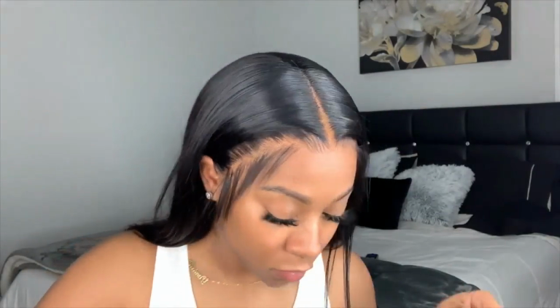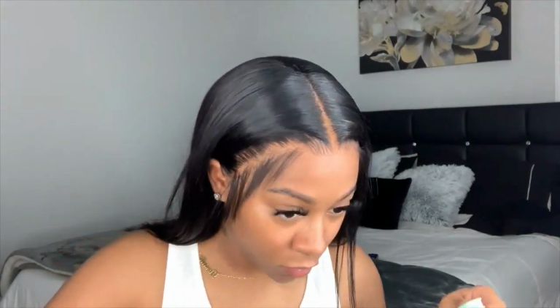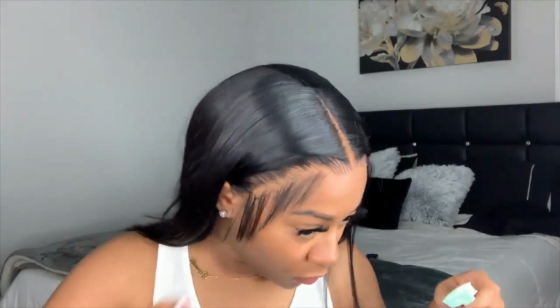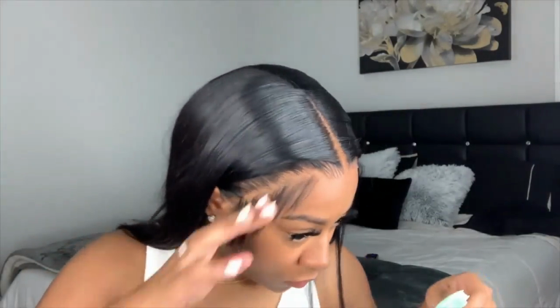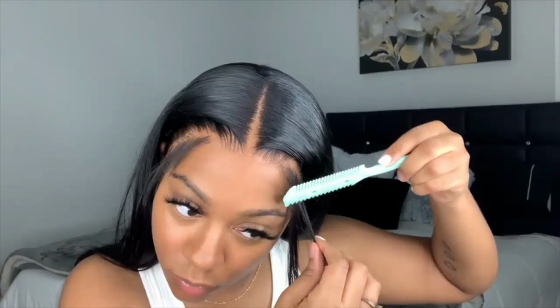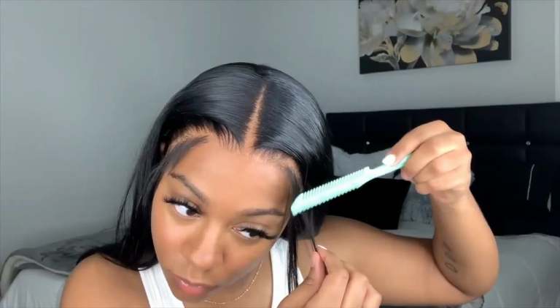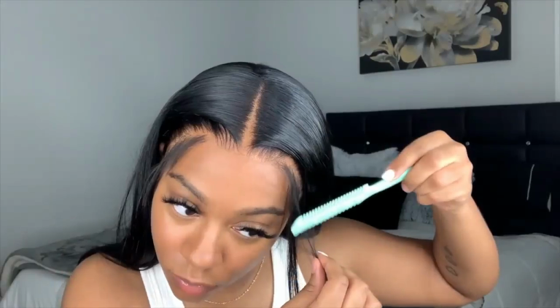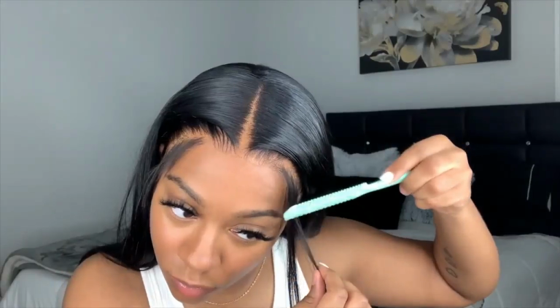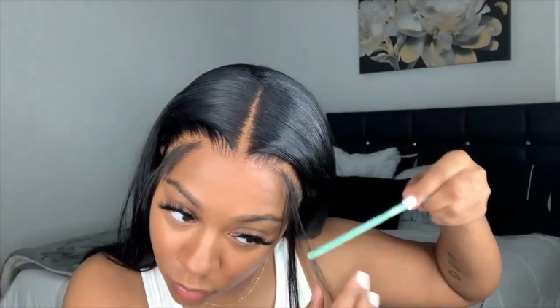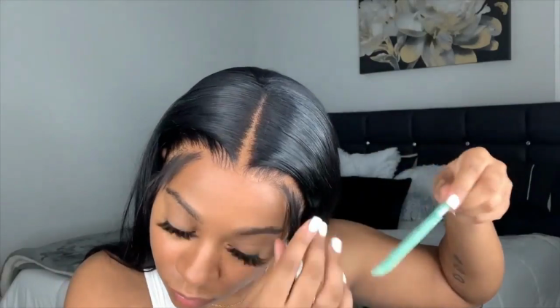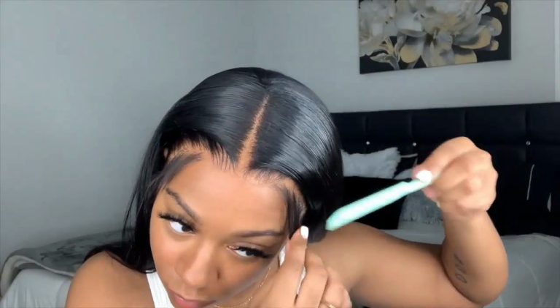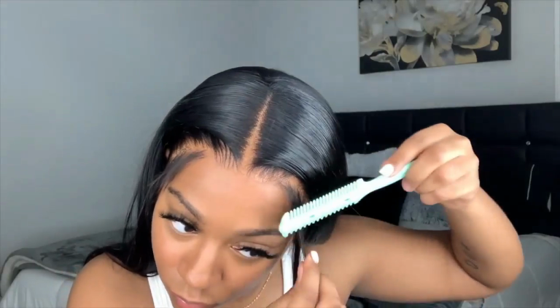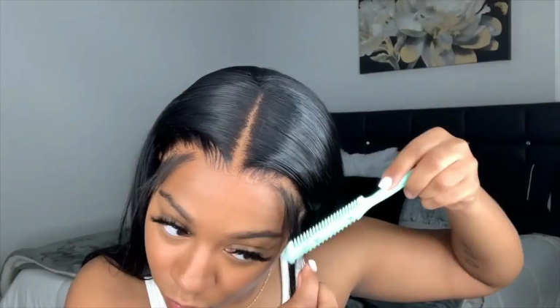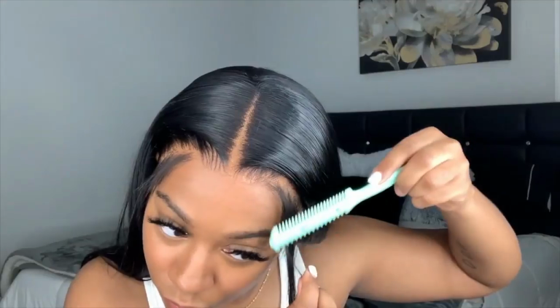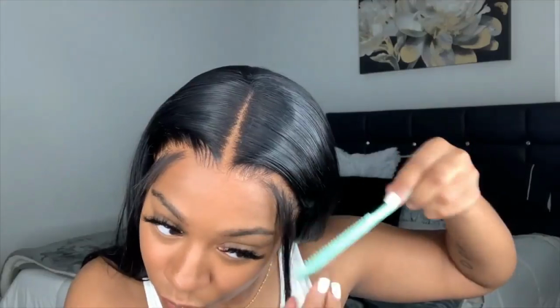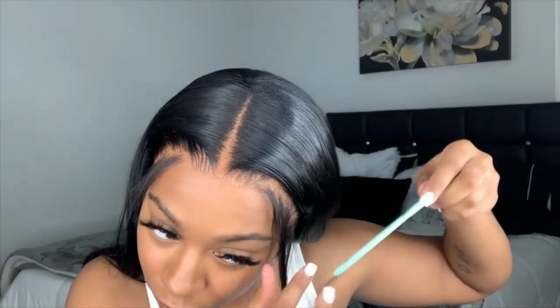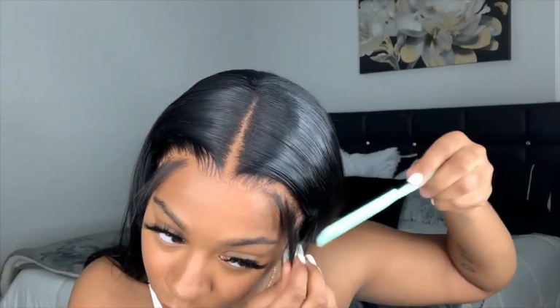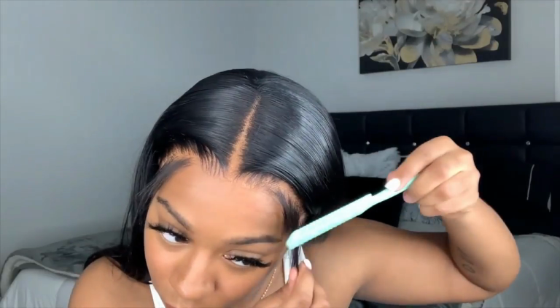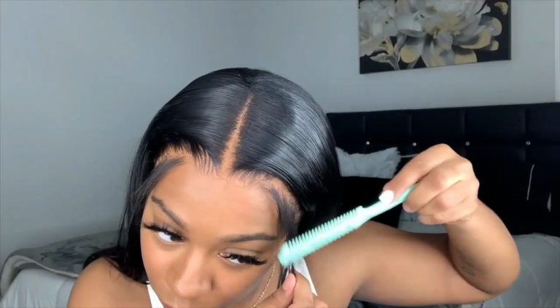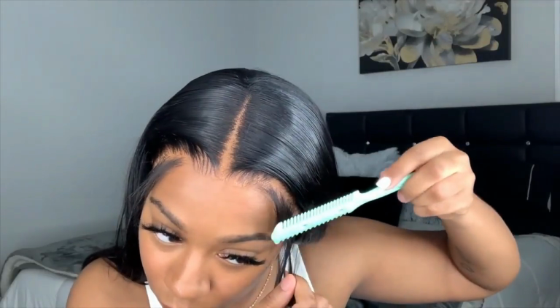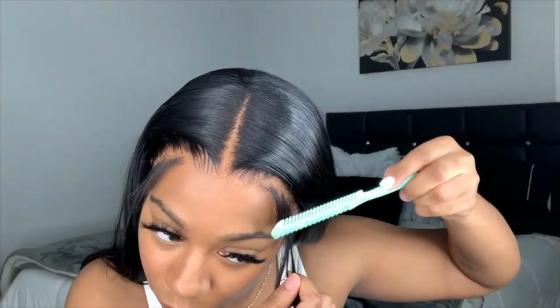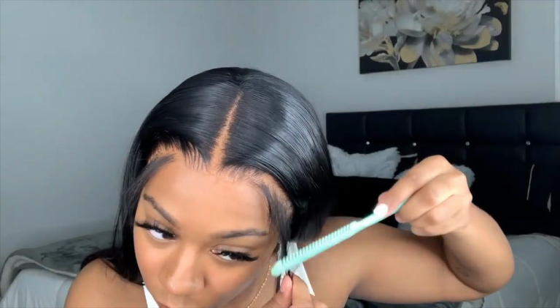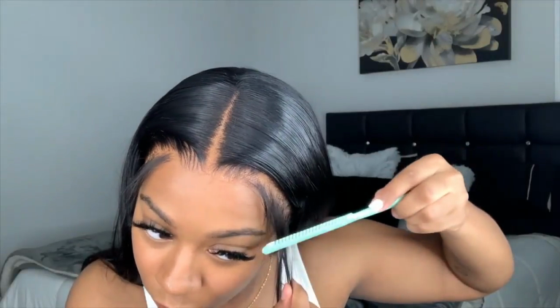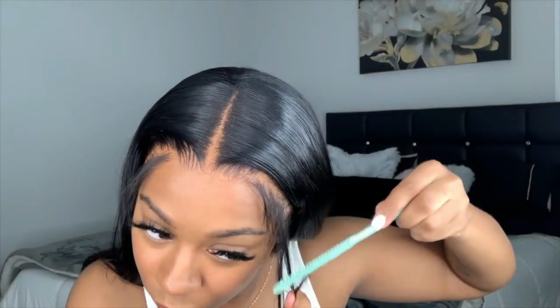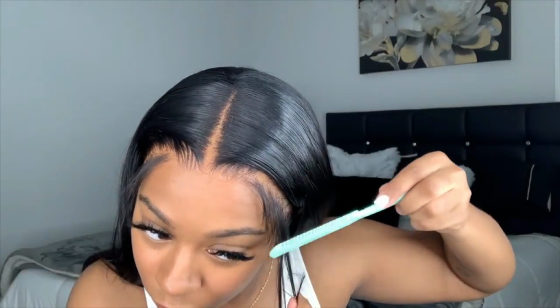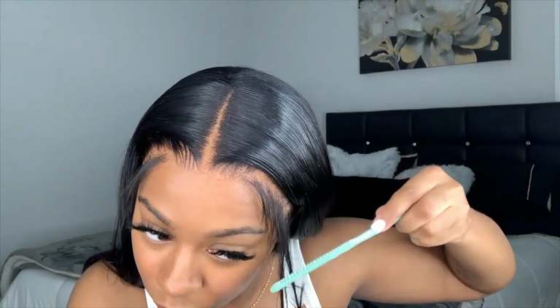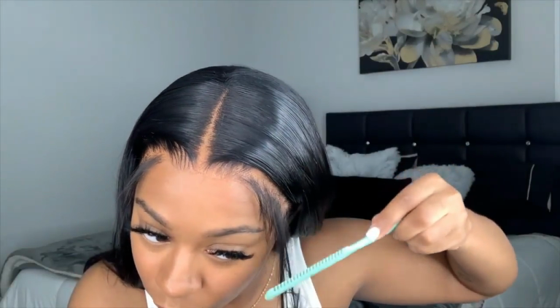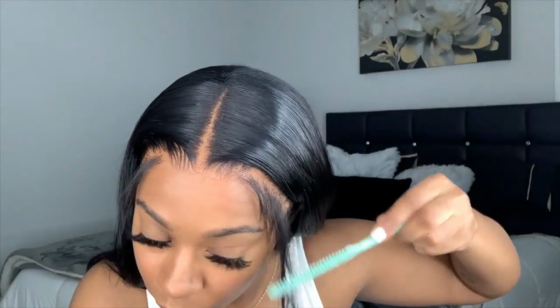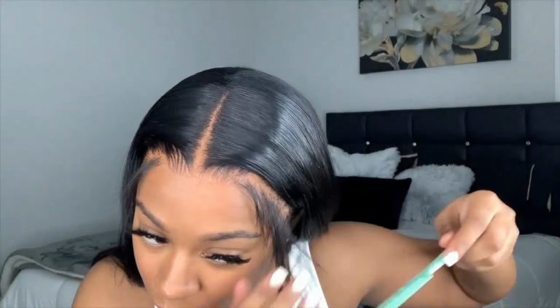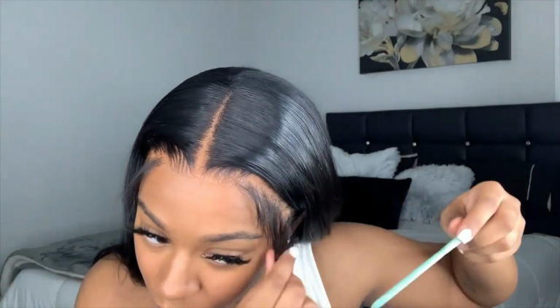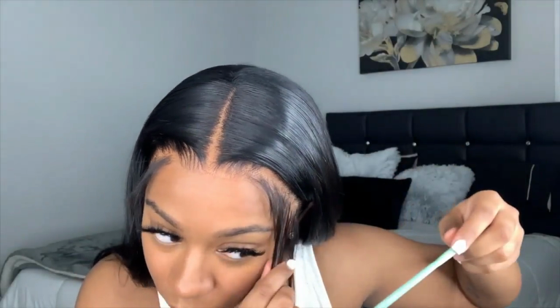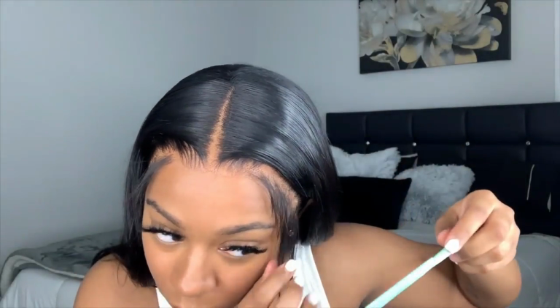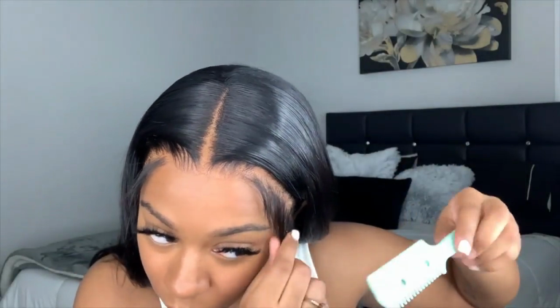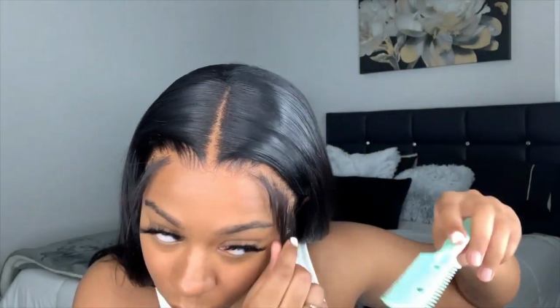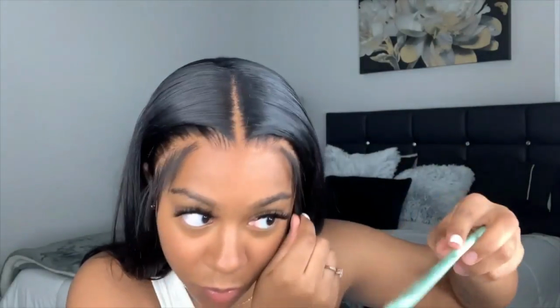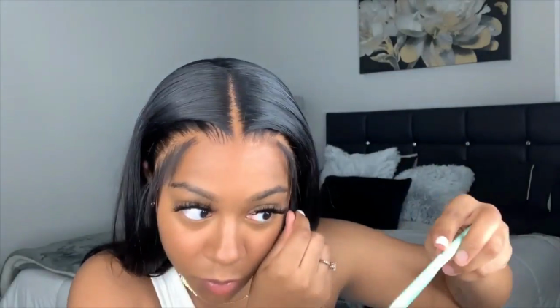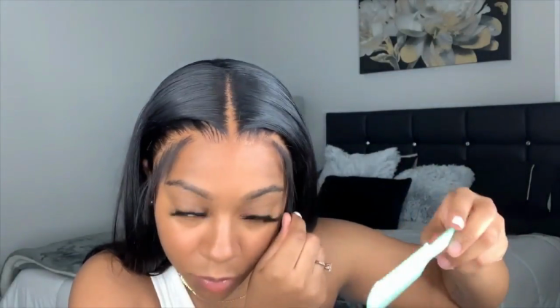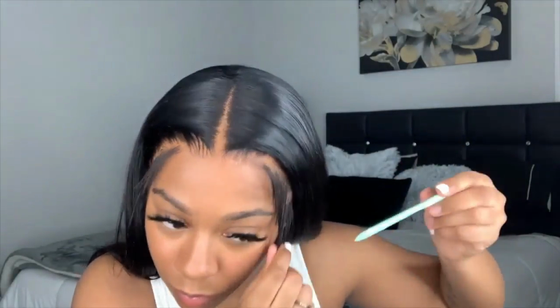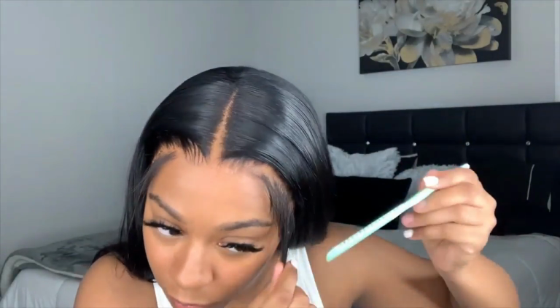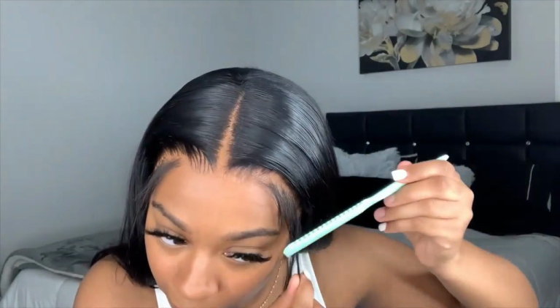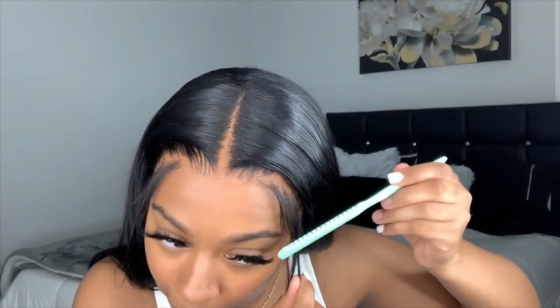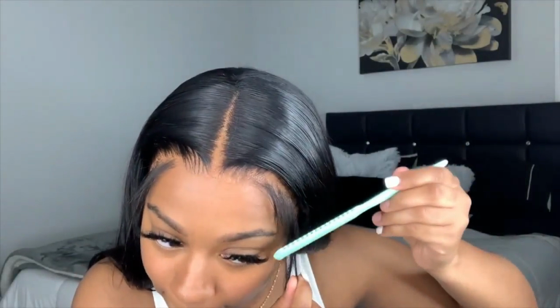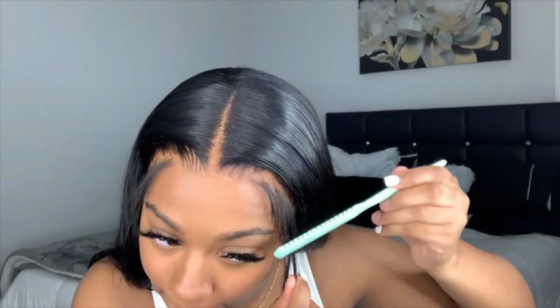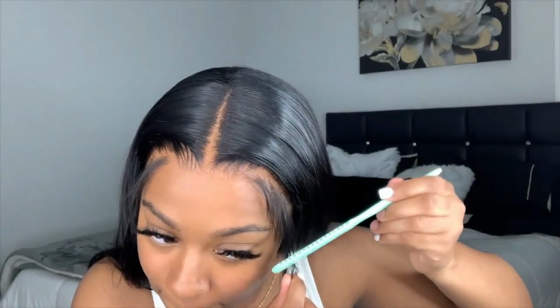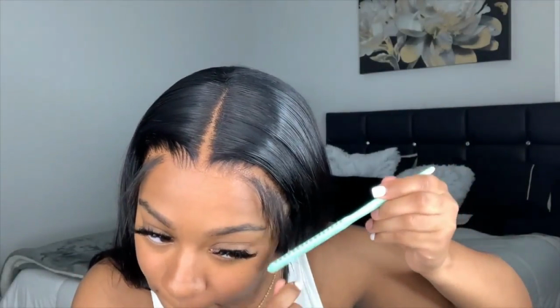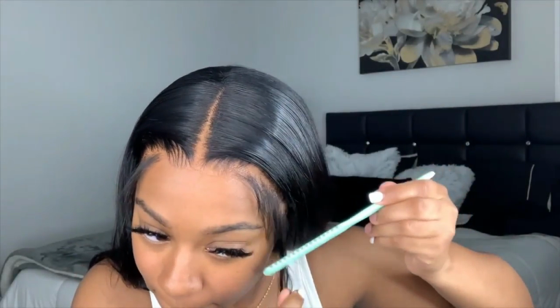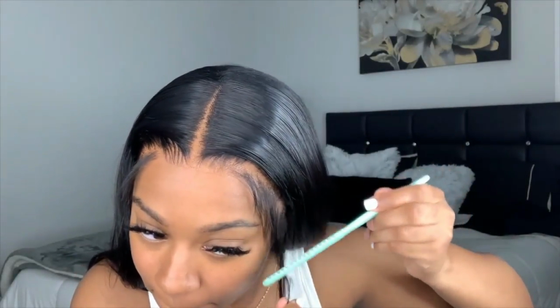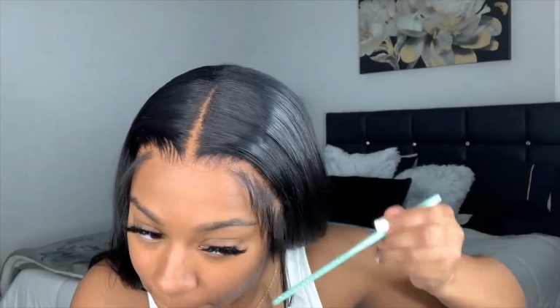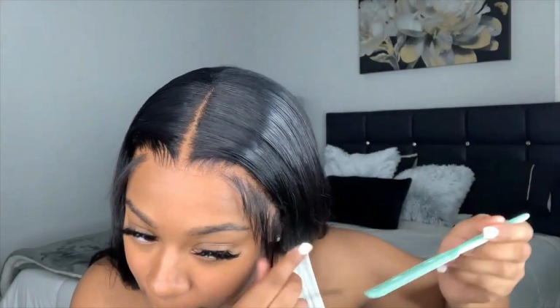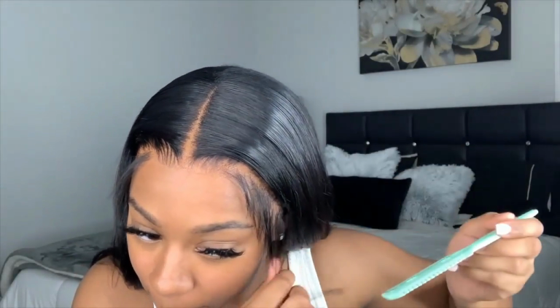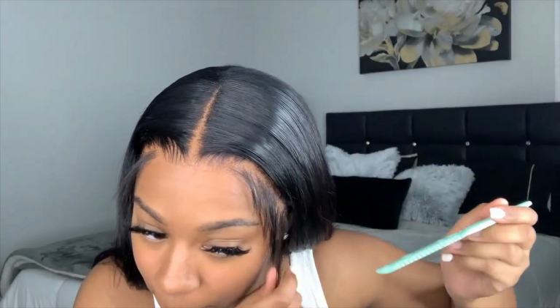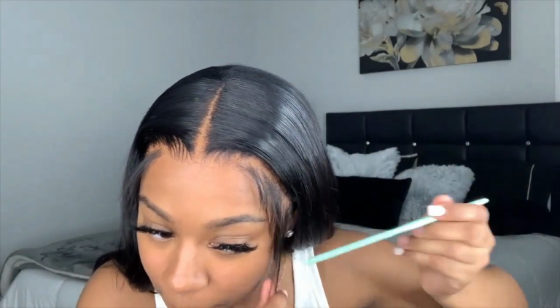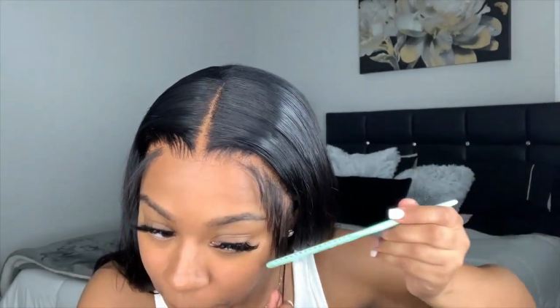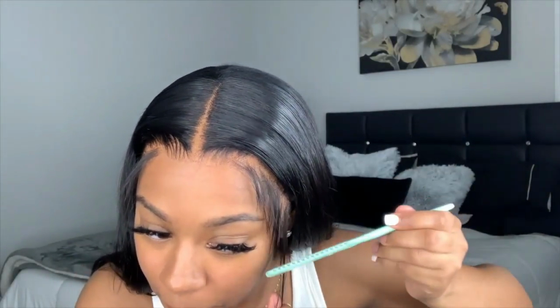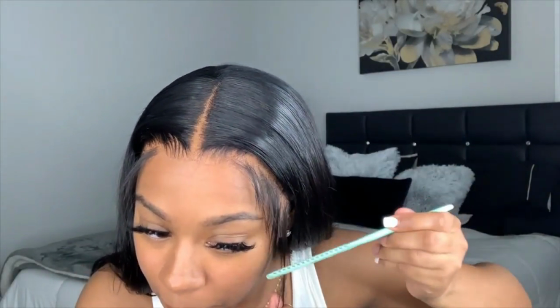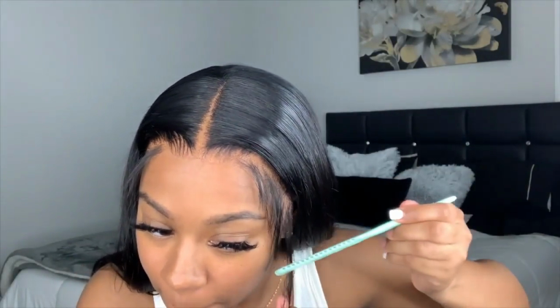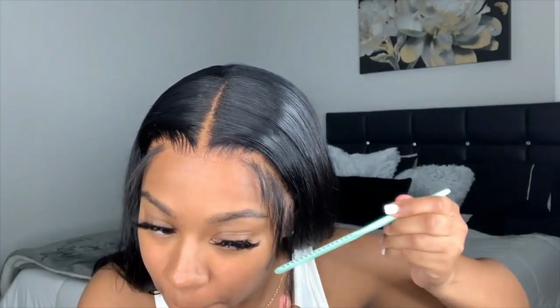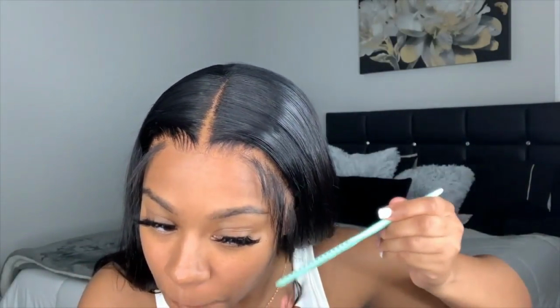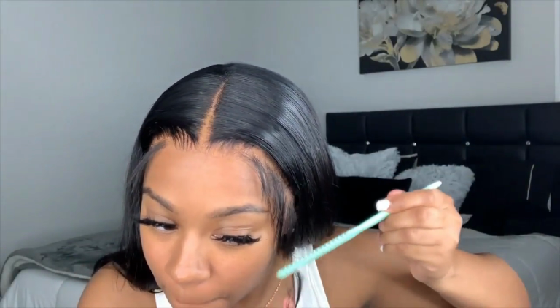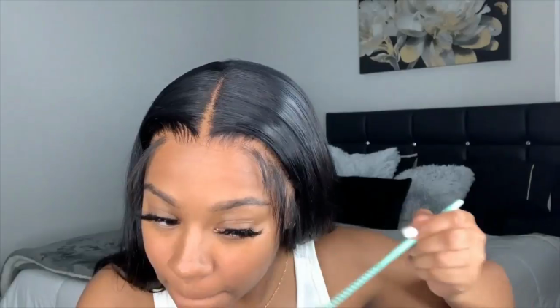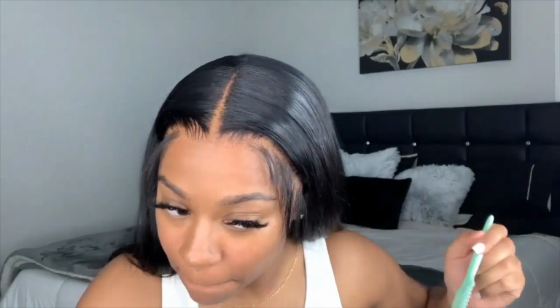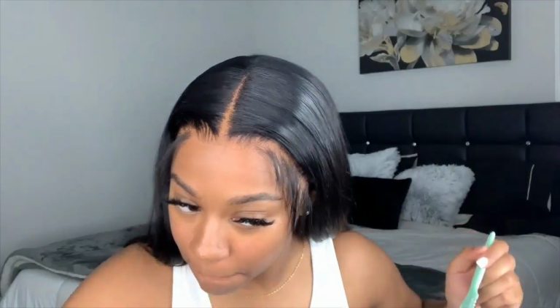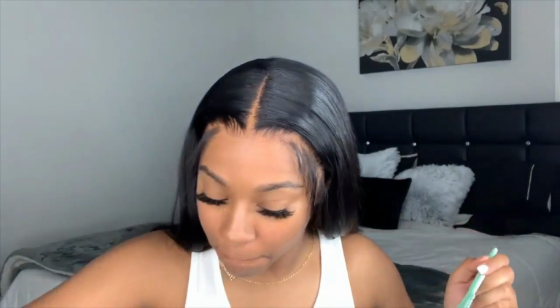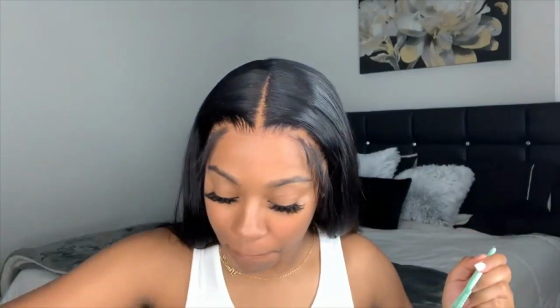To cut my baby hairs I use a hair cutting comb. This is also what I use to create those layers in my hair.